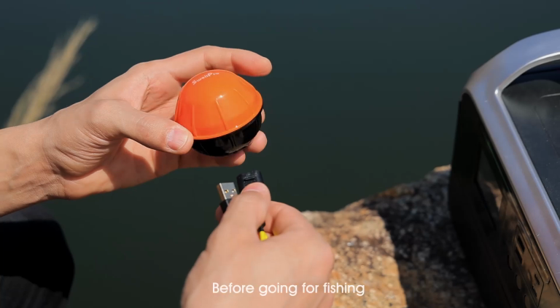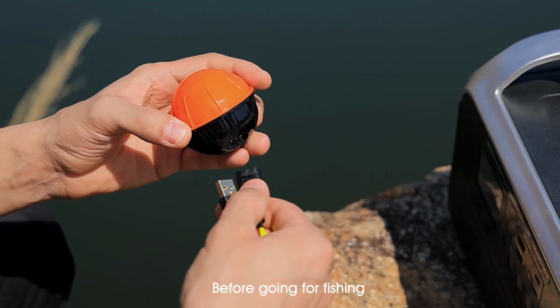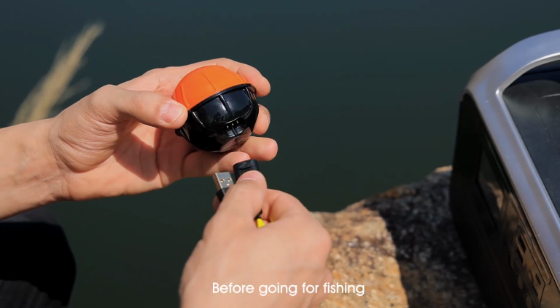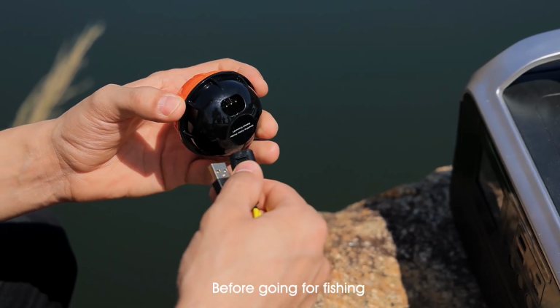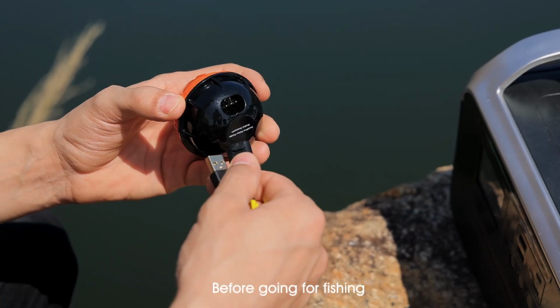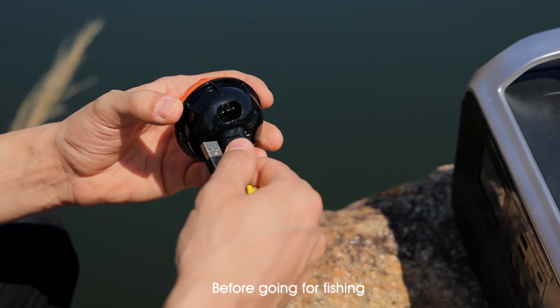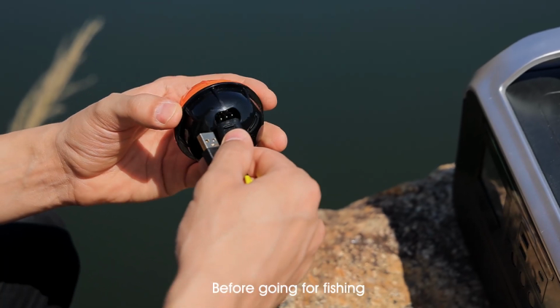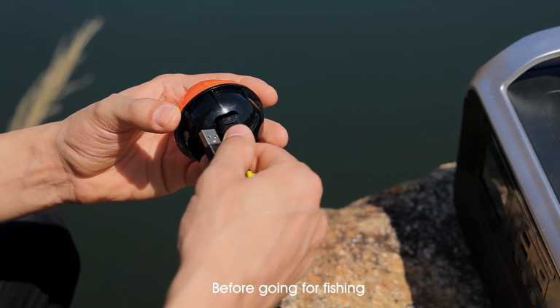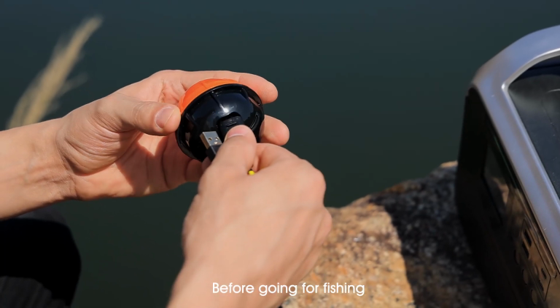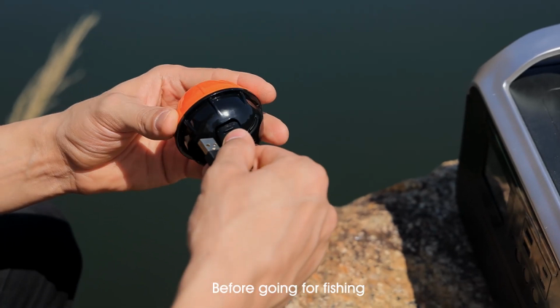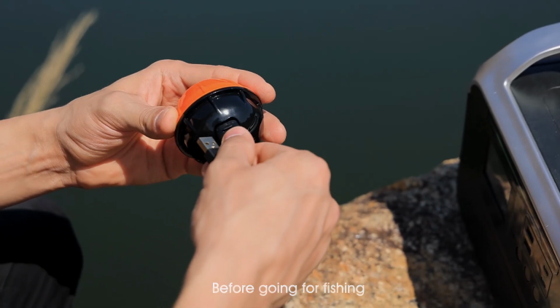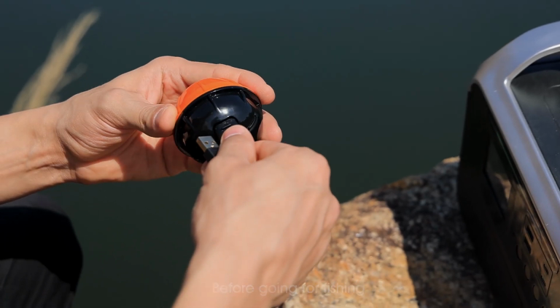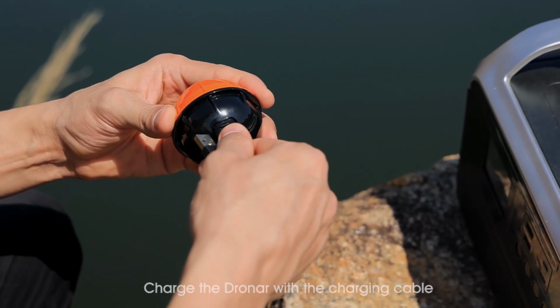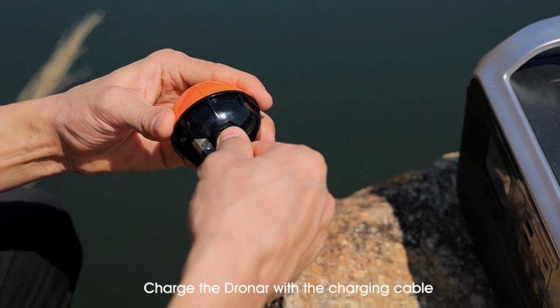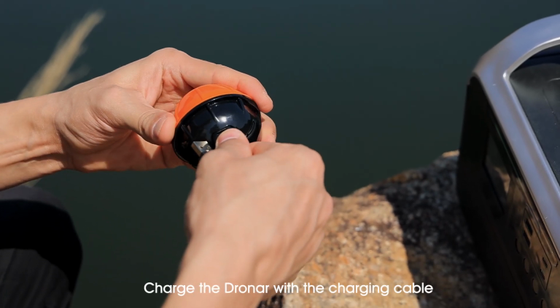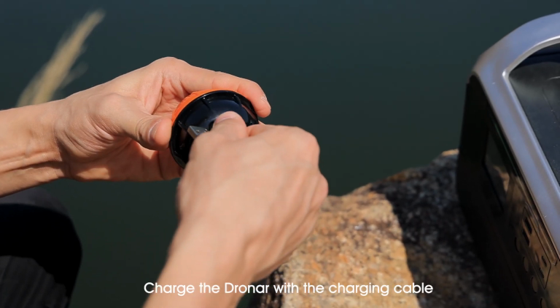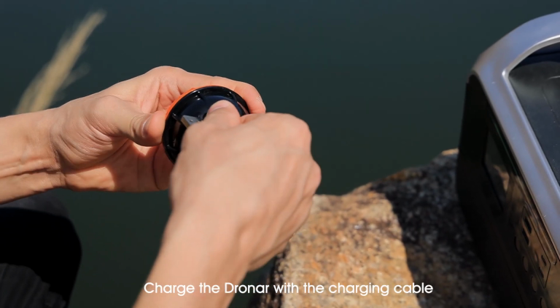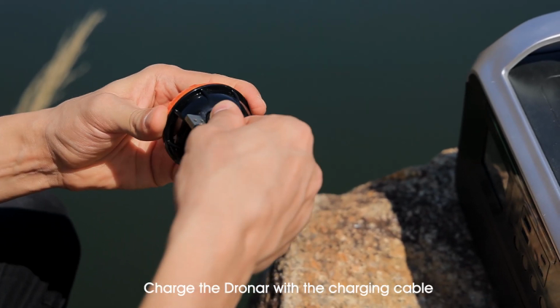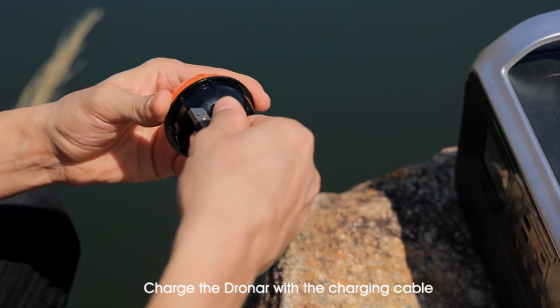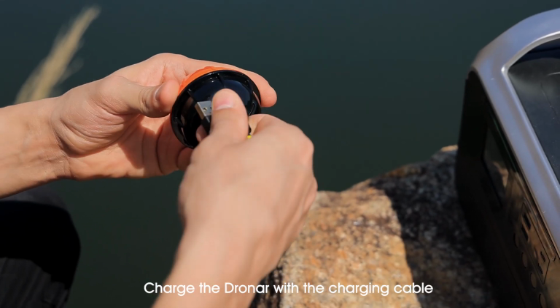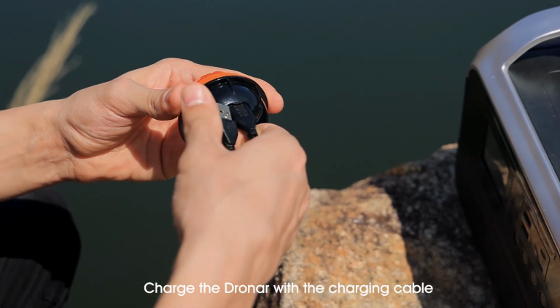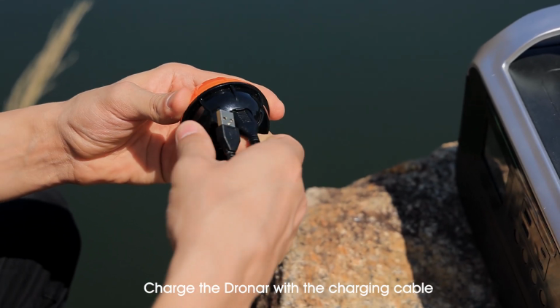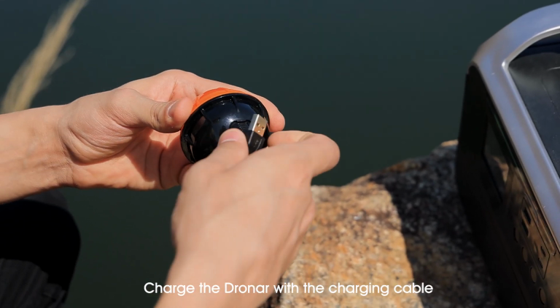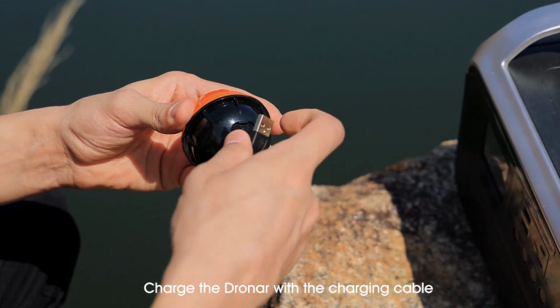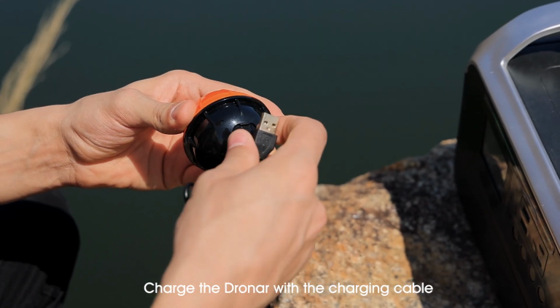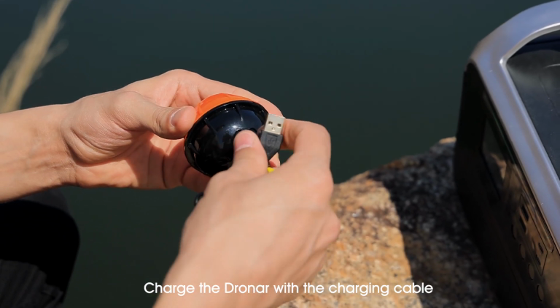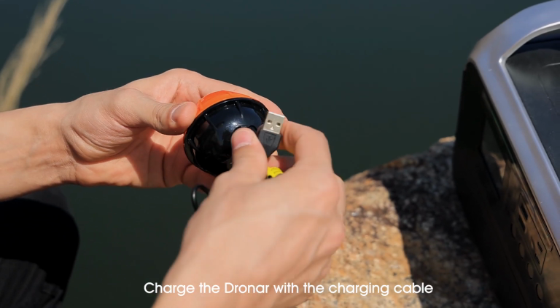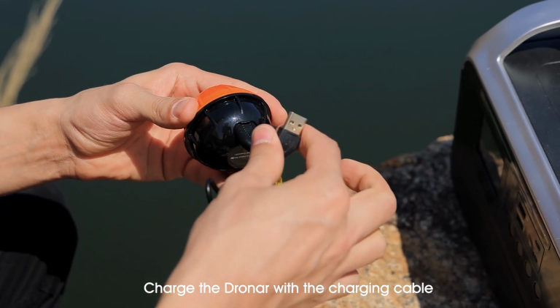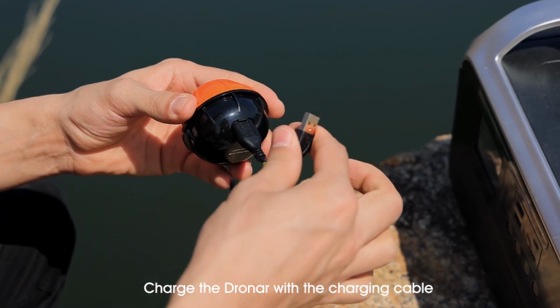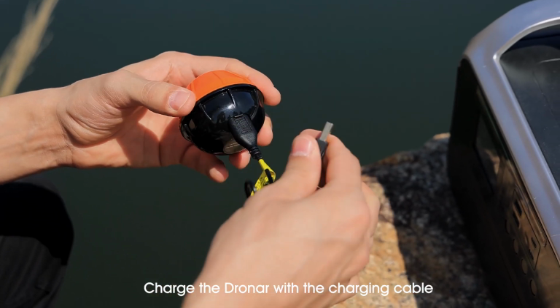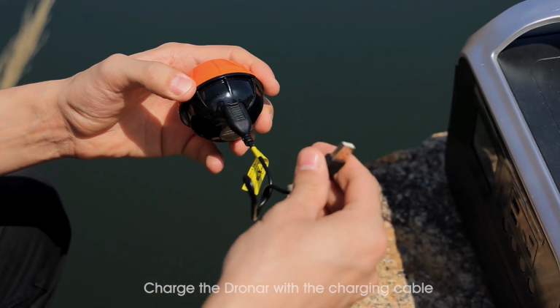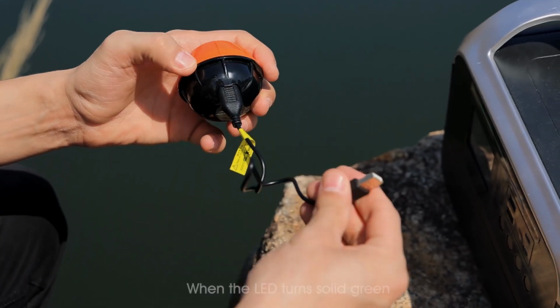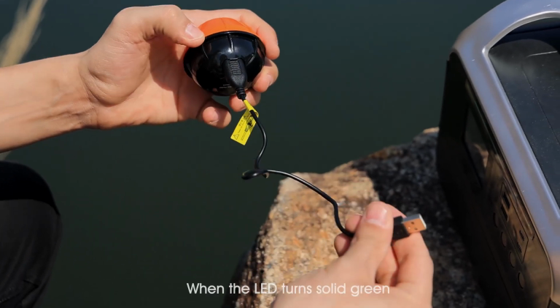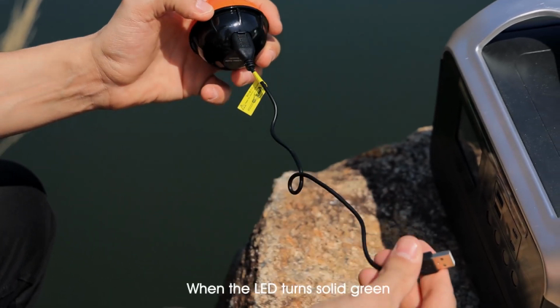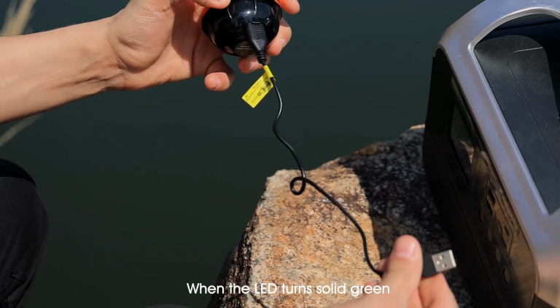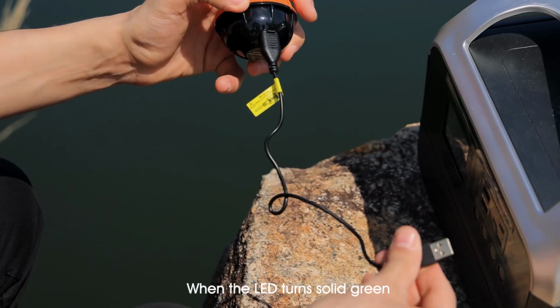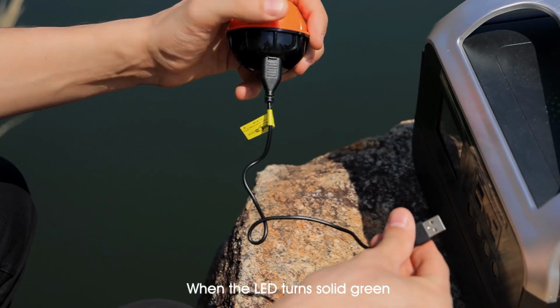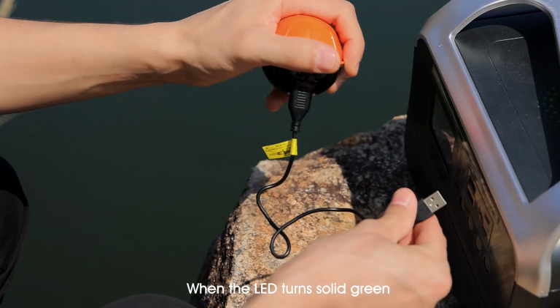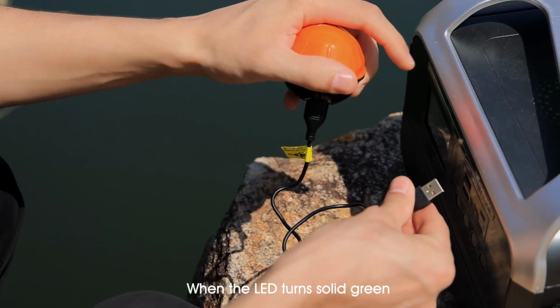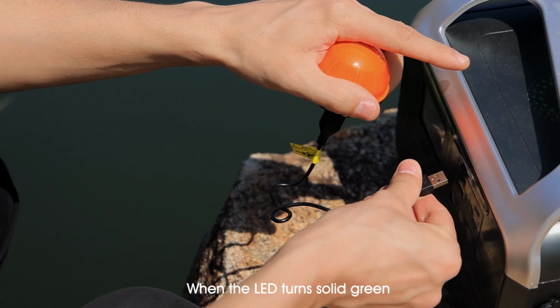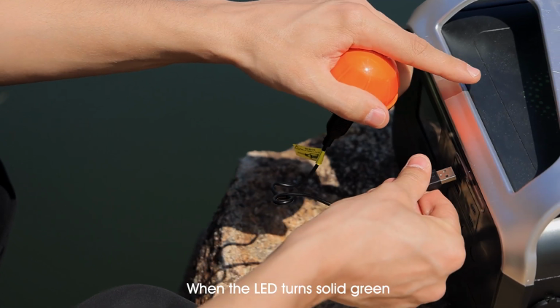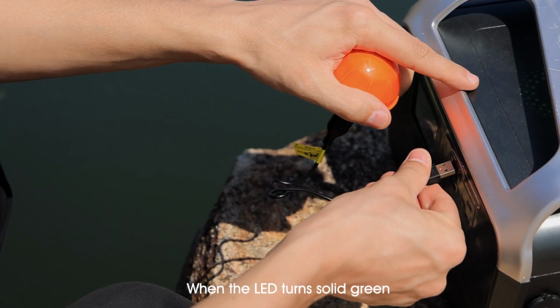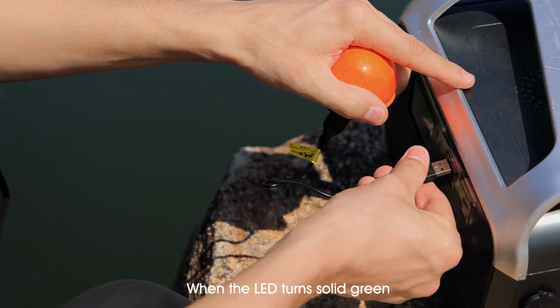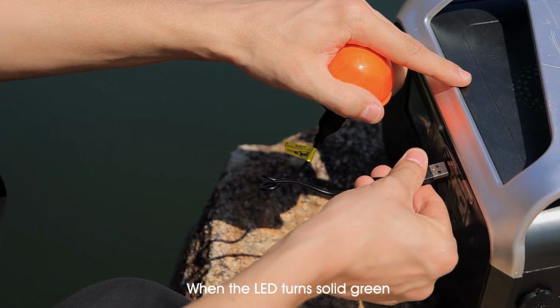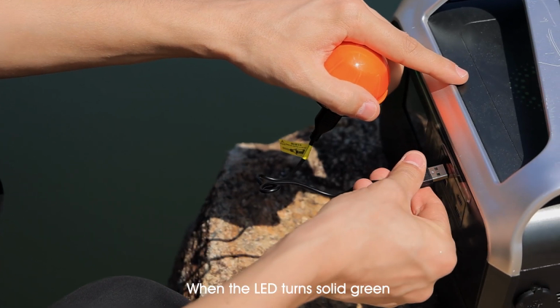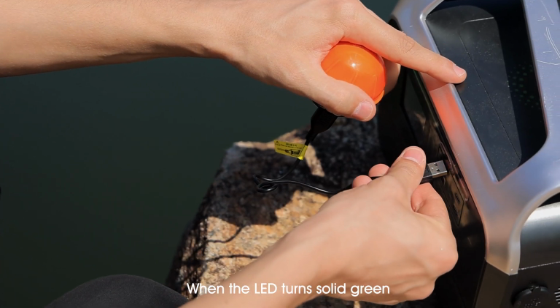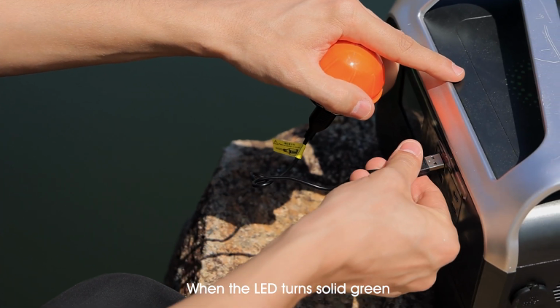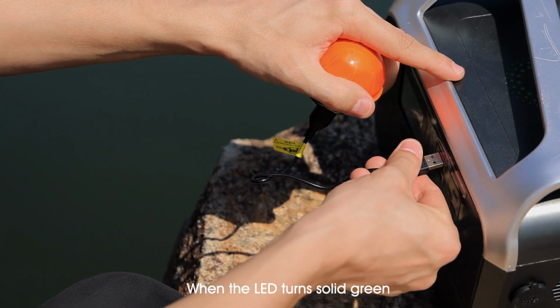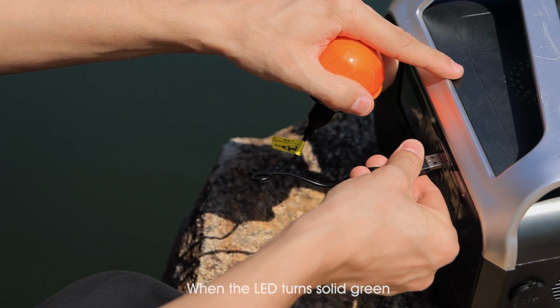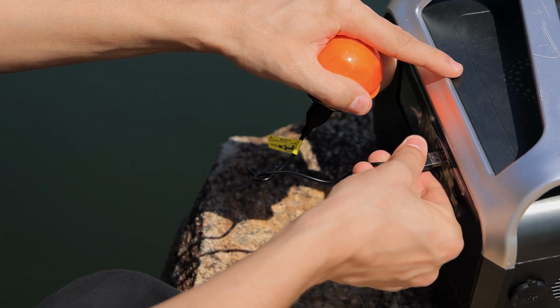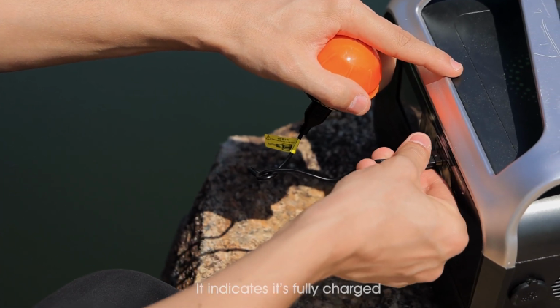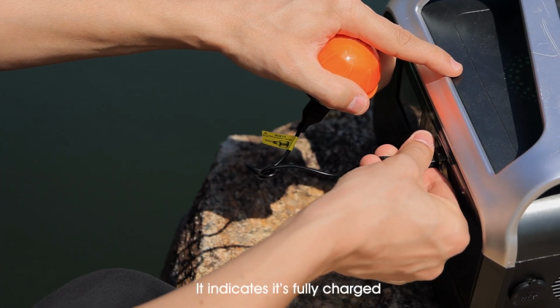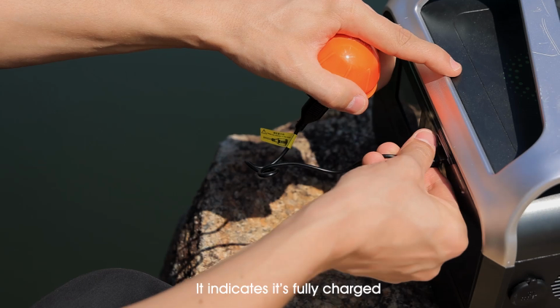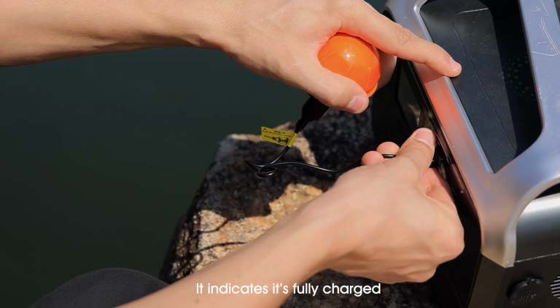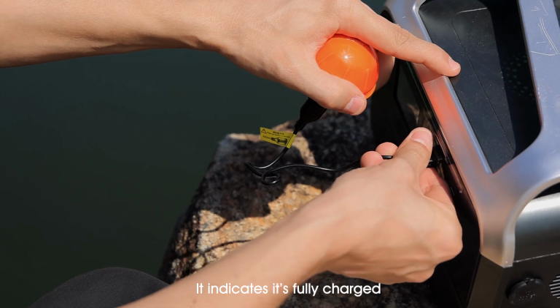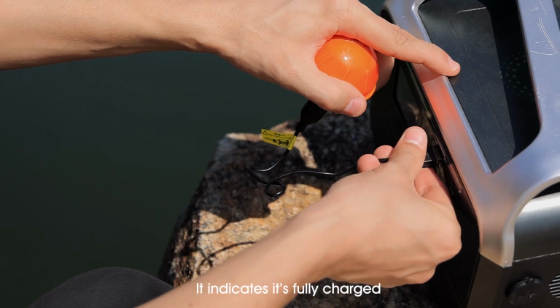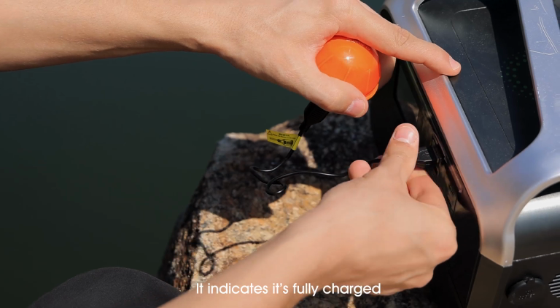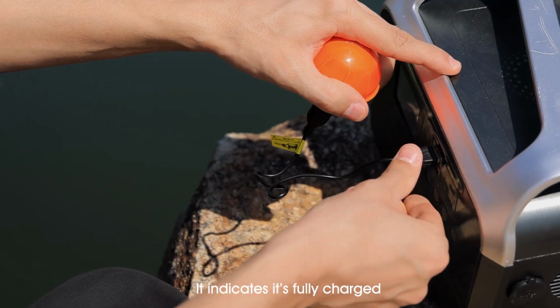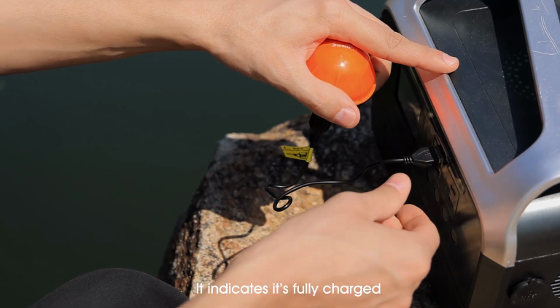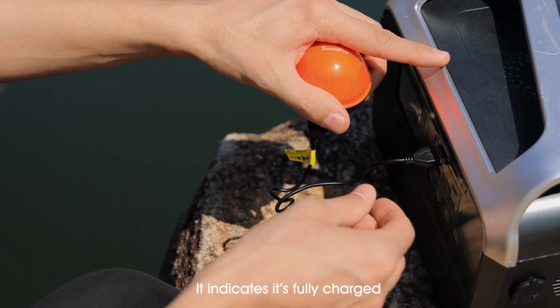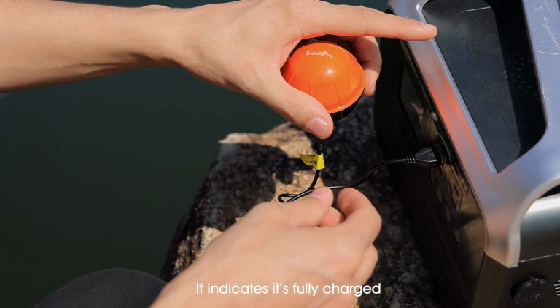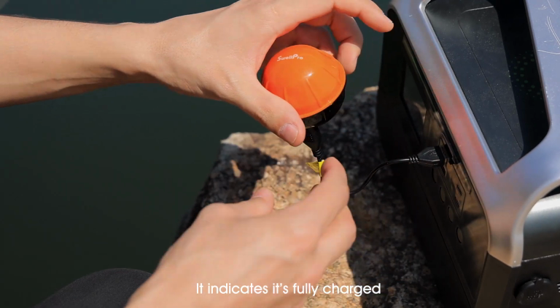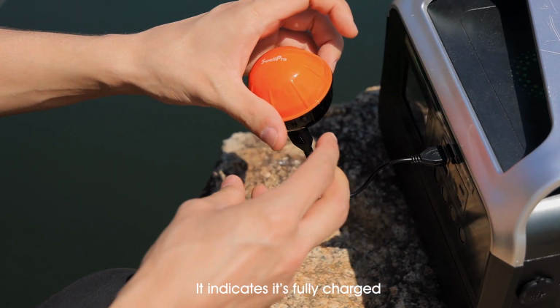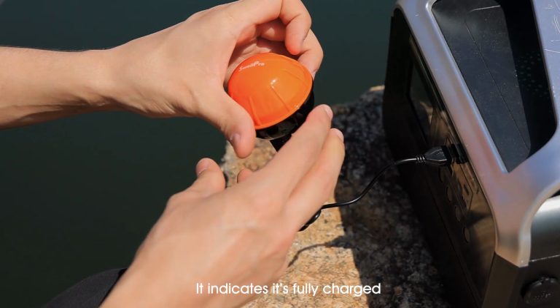Before going fishing, charge the Dronar with a charging cable. When the LED turns solid green, it indicates it's fully charged.